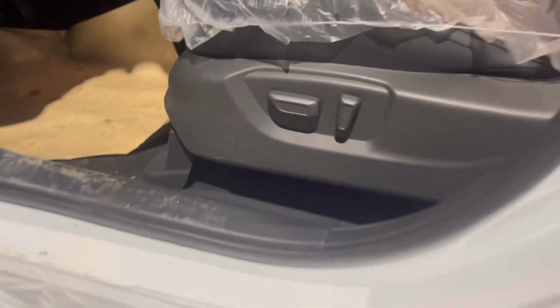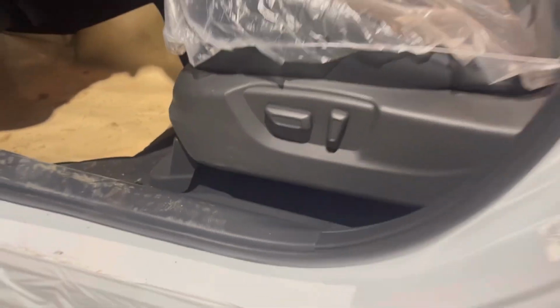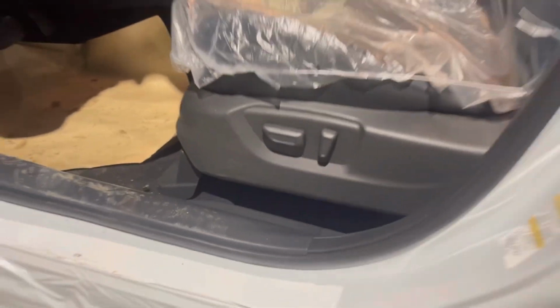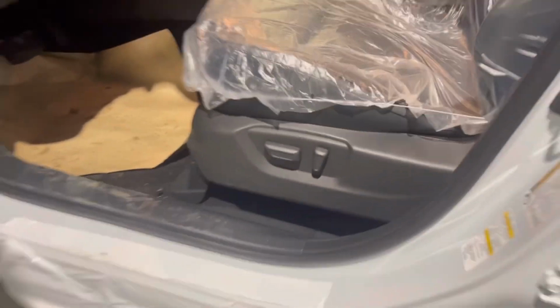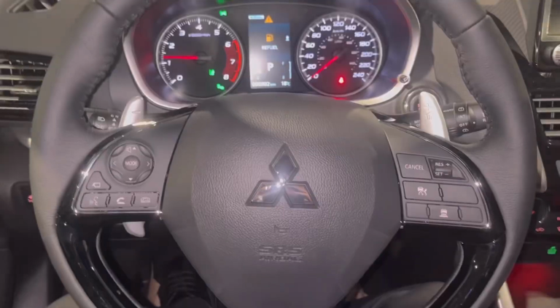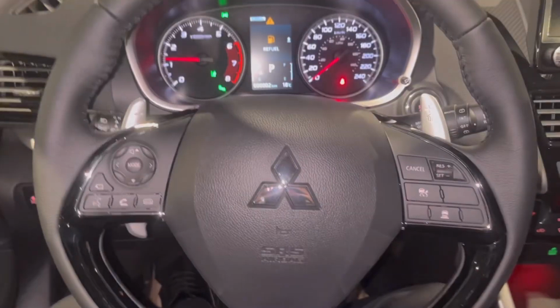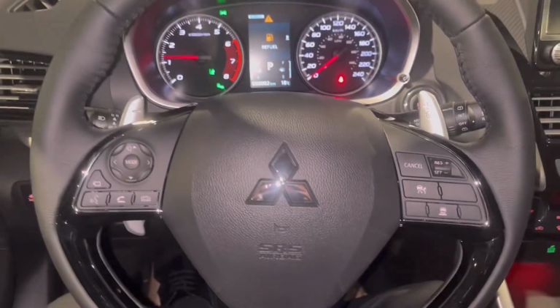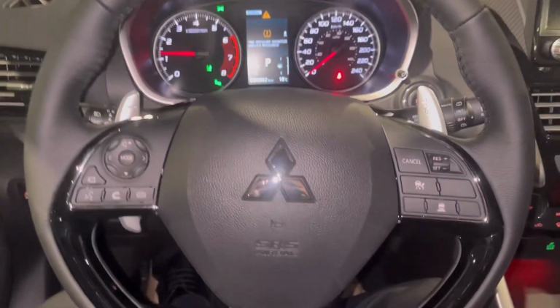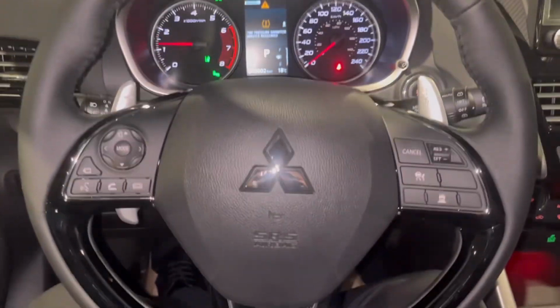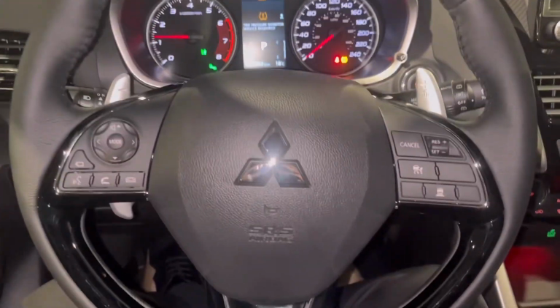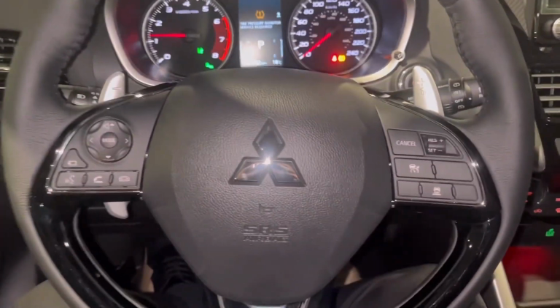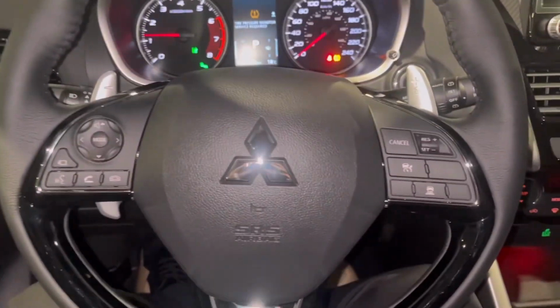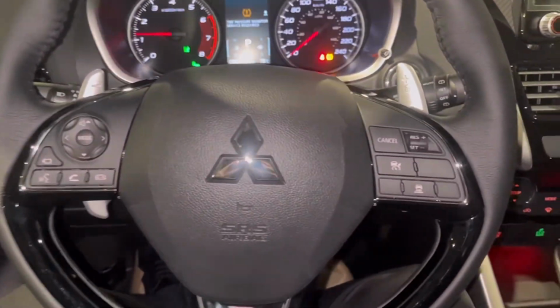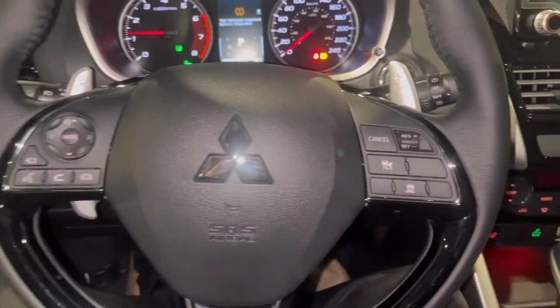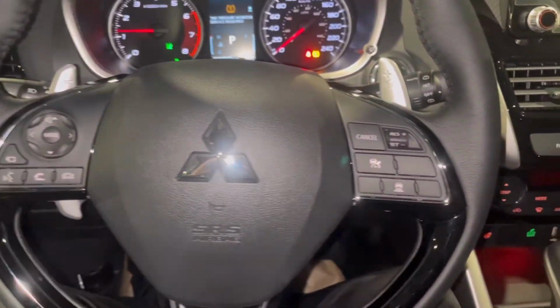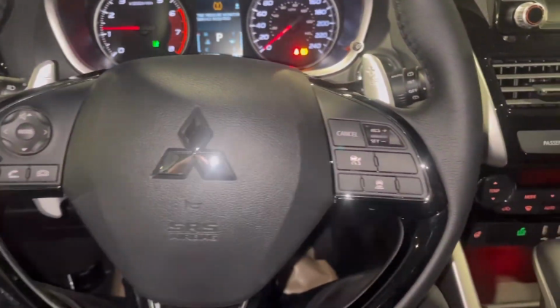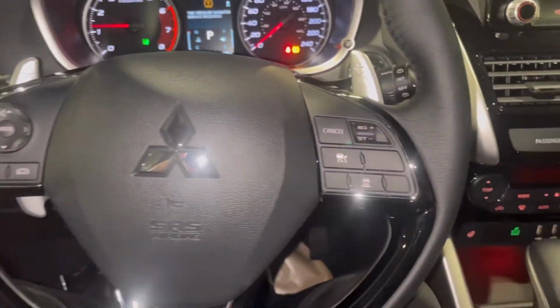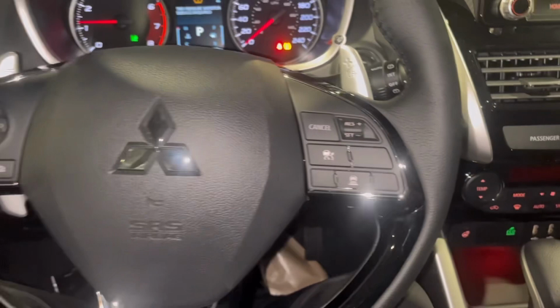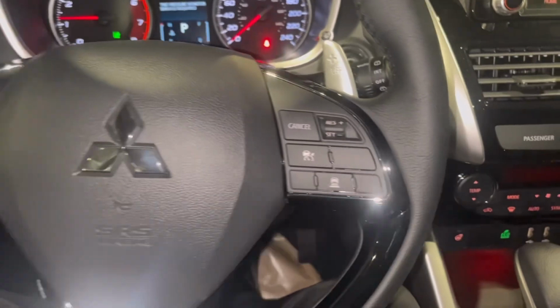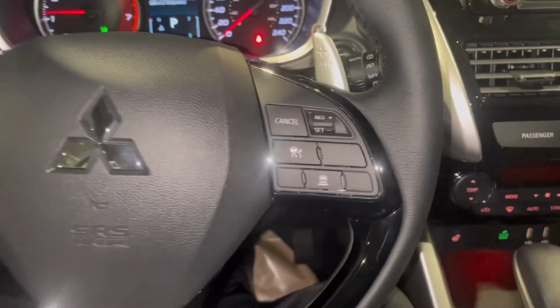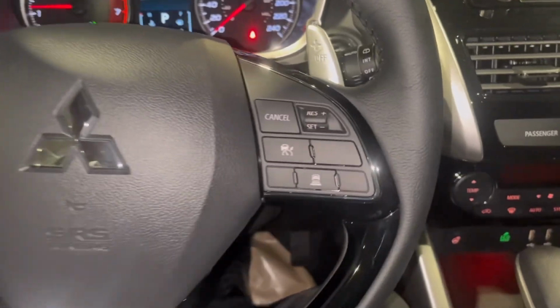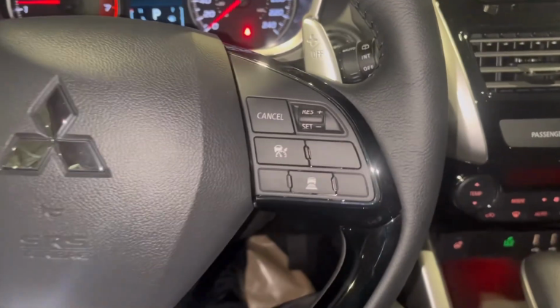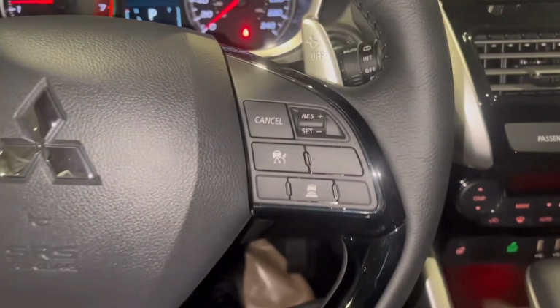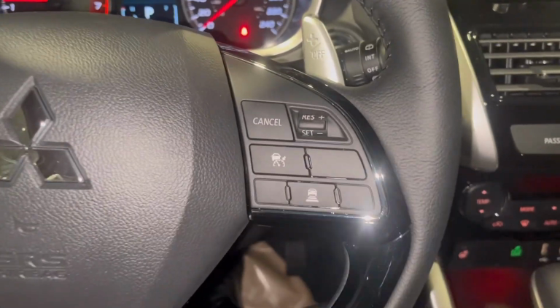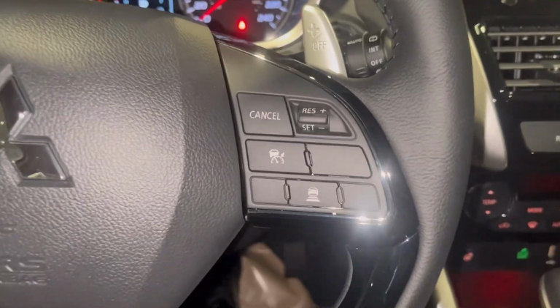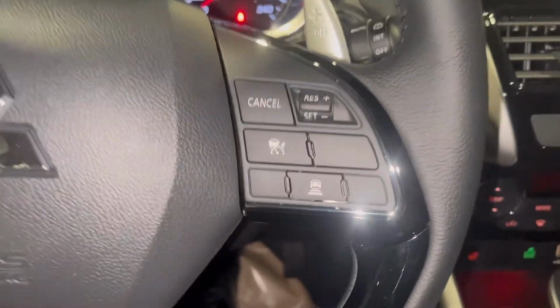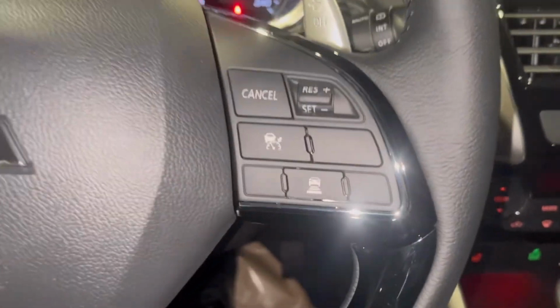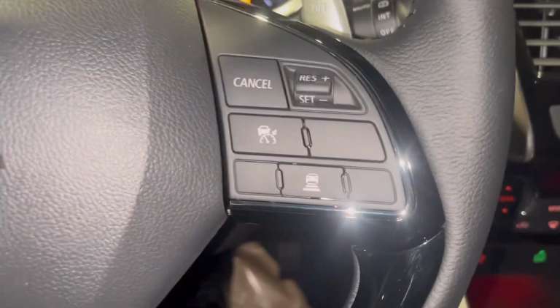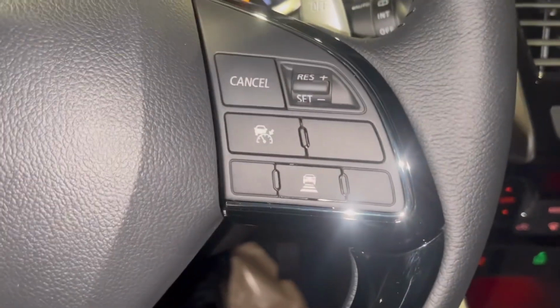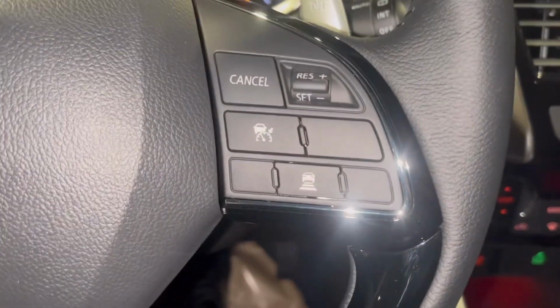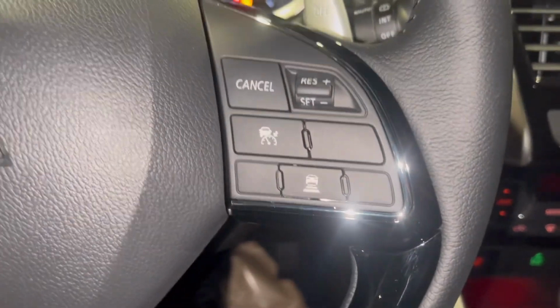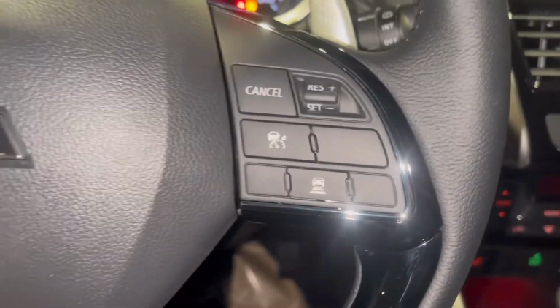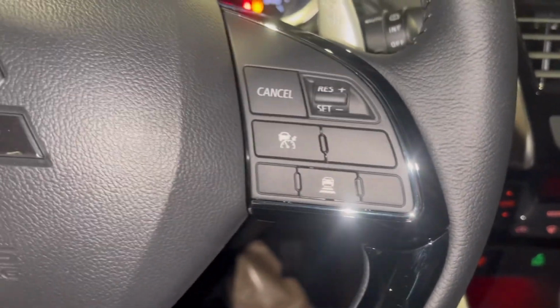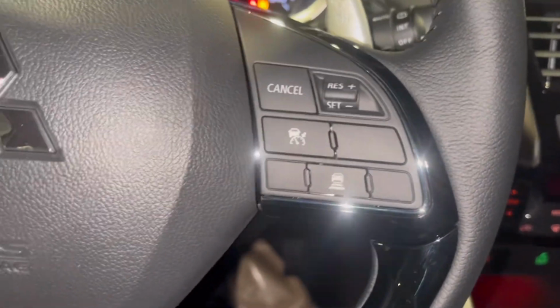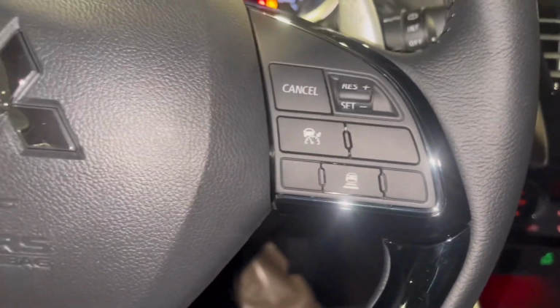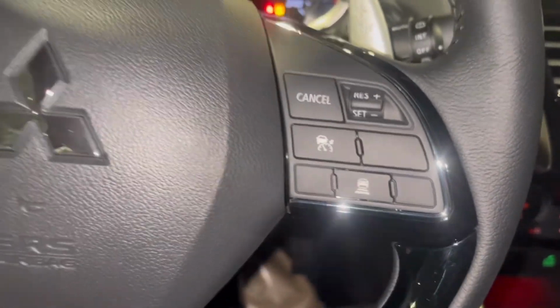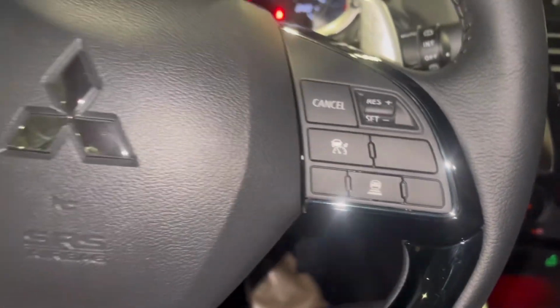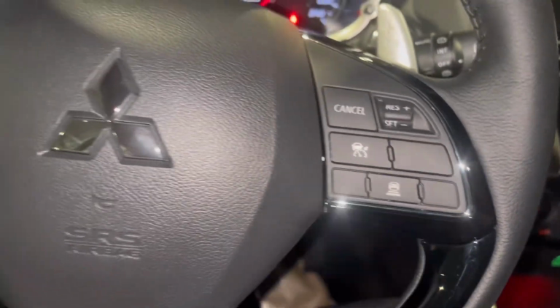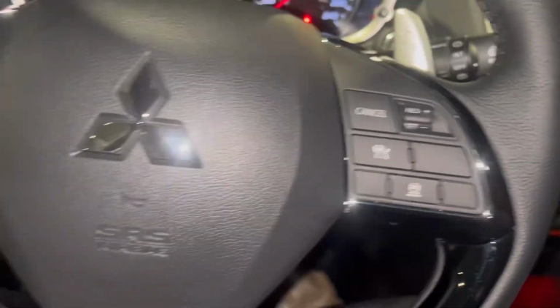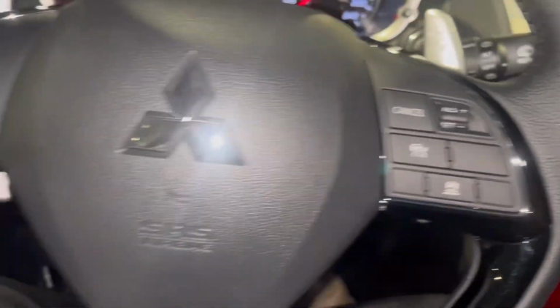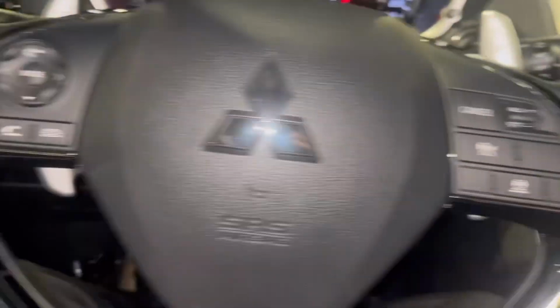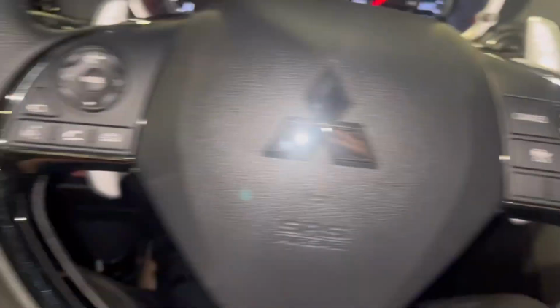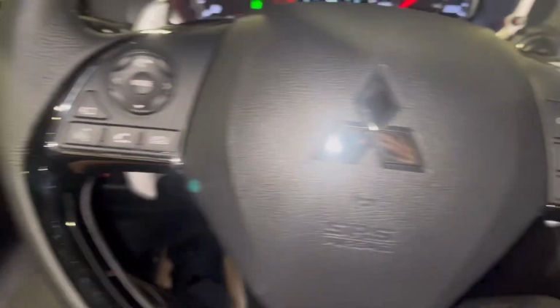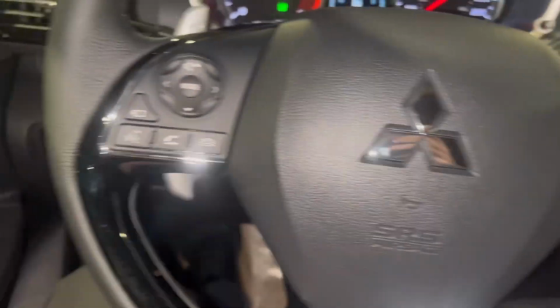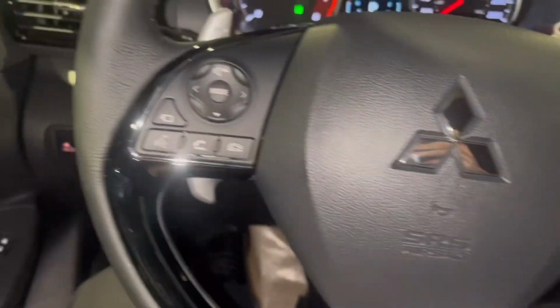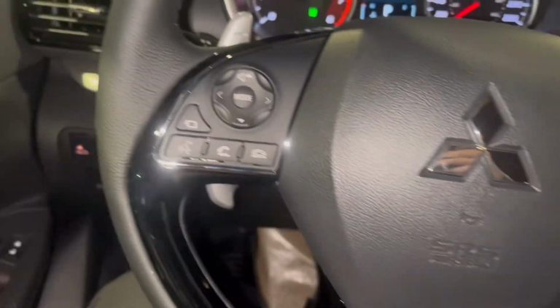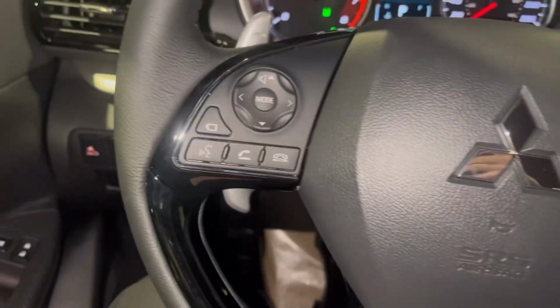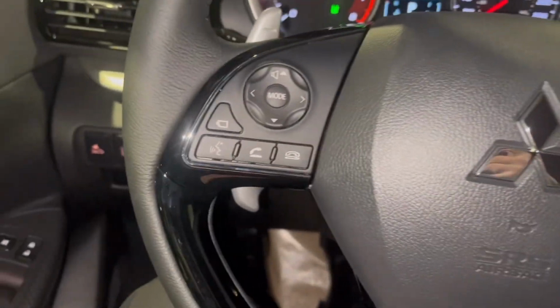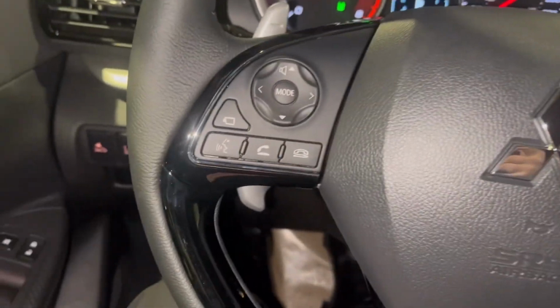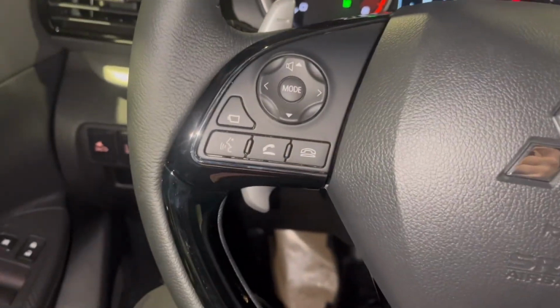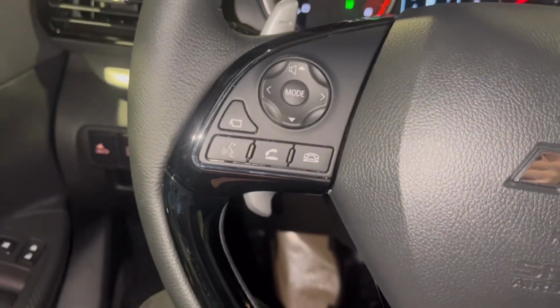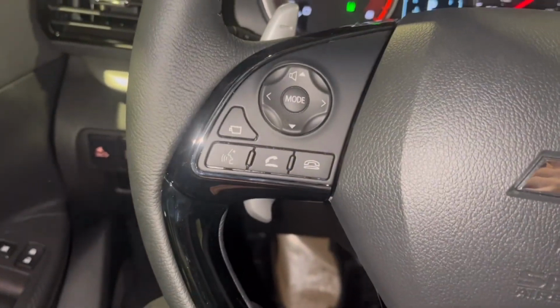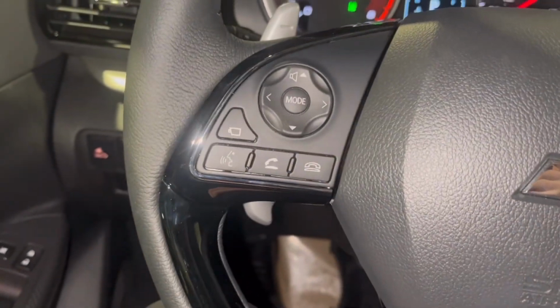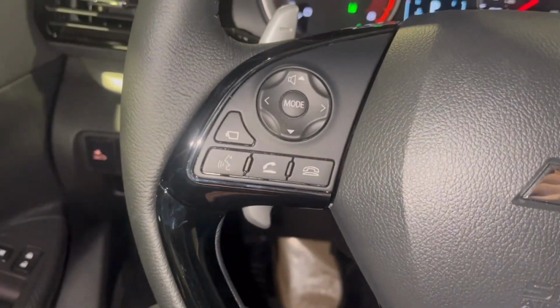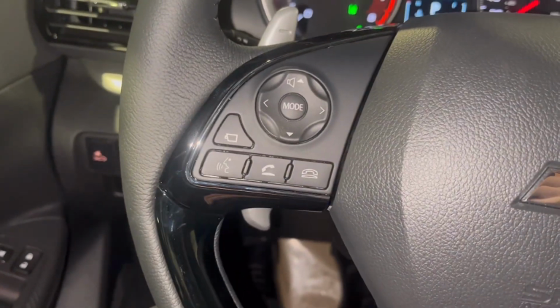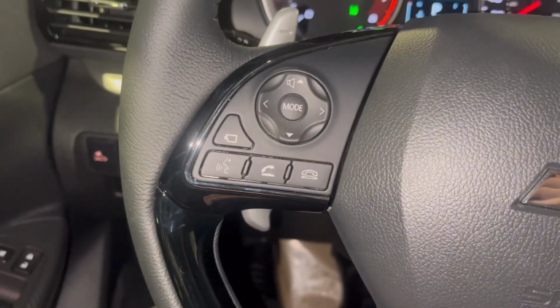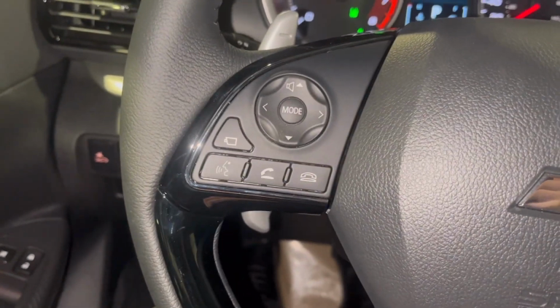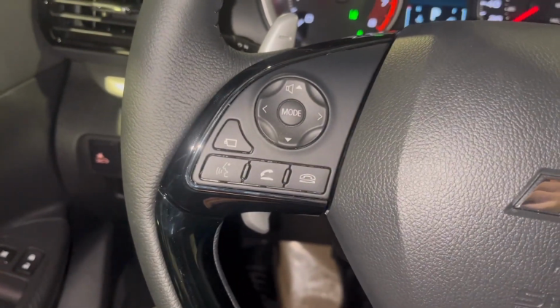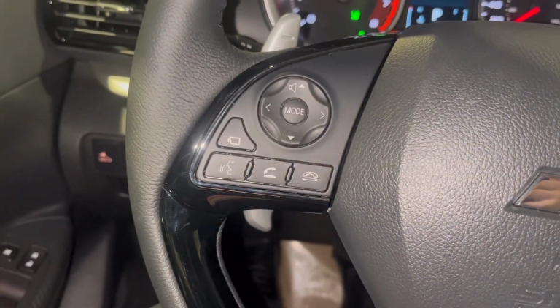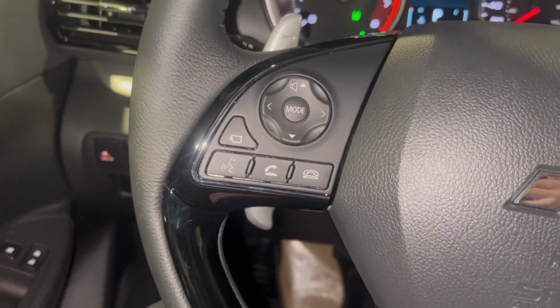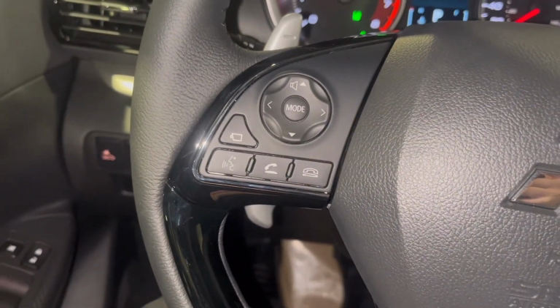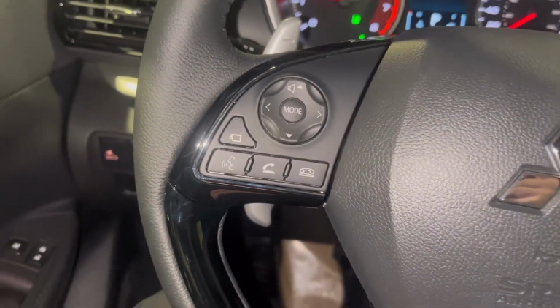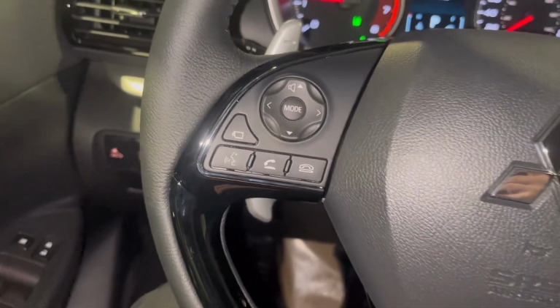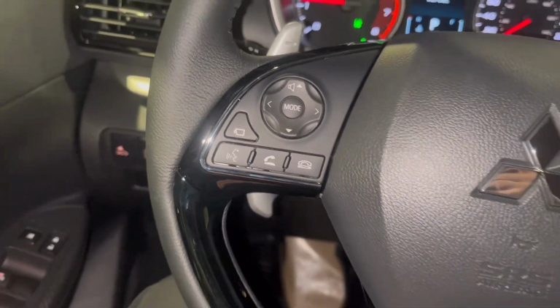Moving on into the interior, here on the steering wheel you have your adaptive cruise control settings, and to the left you have your Bluetooth hands-free calling.